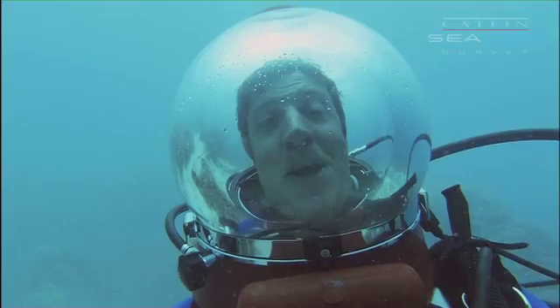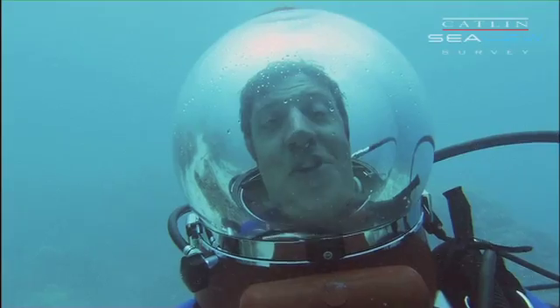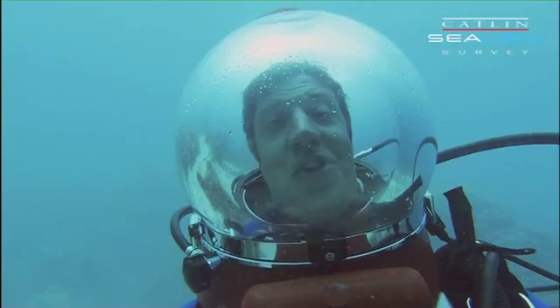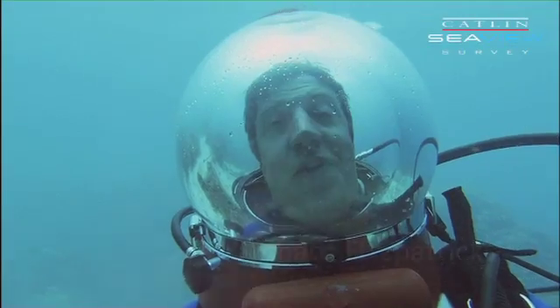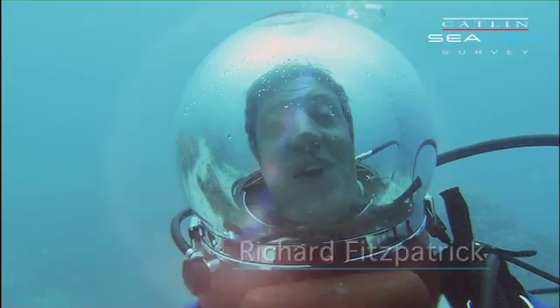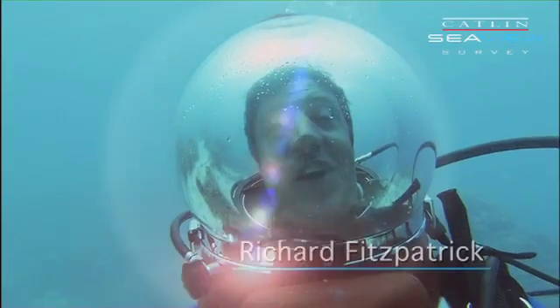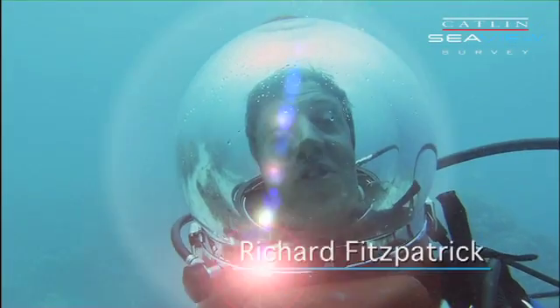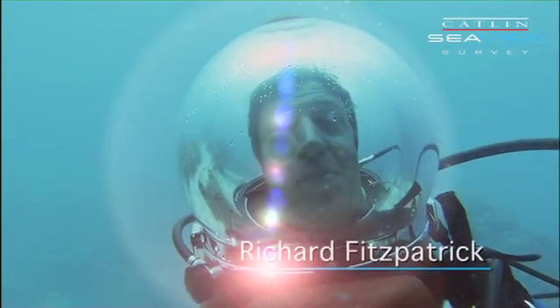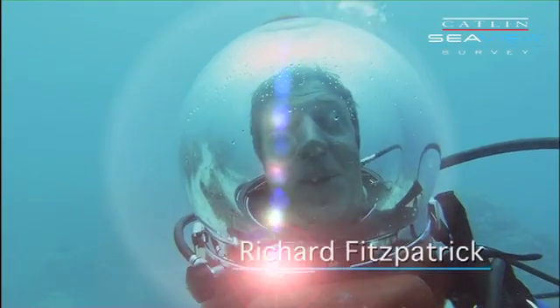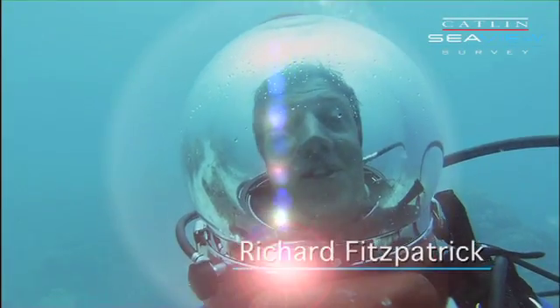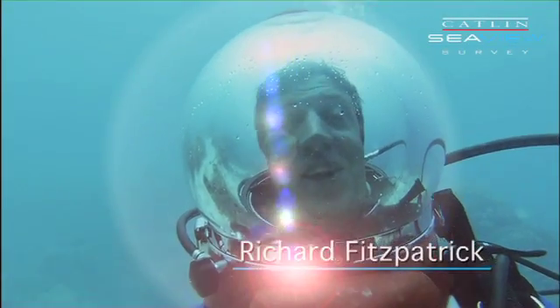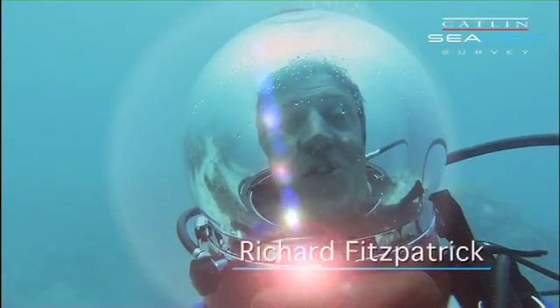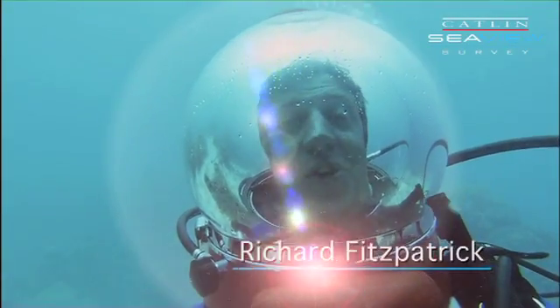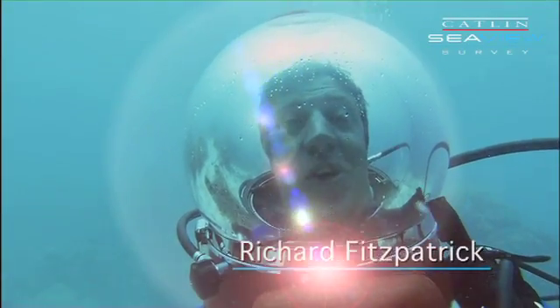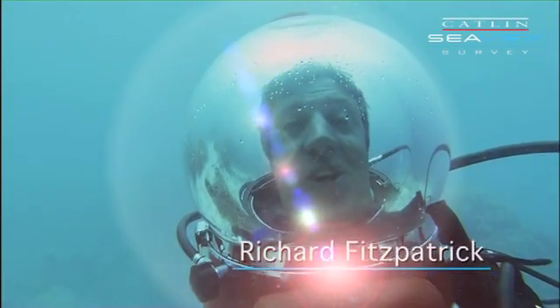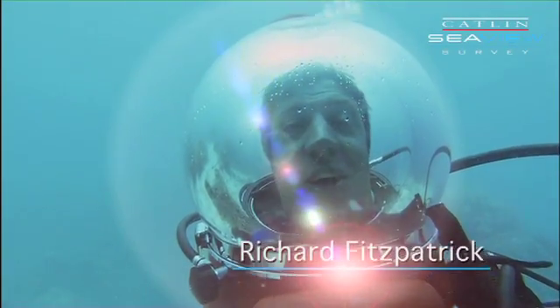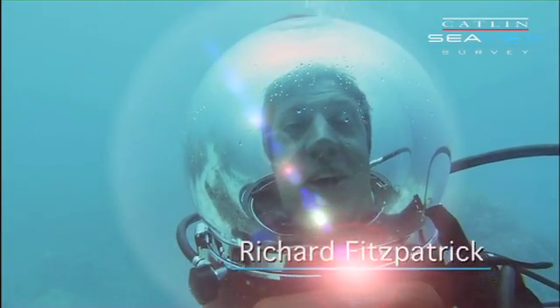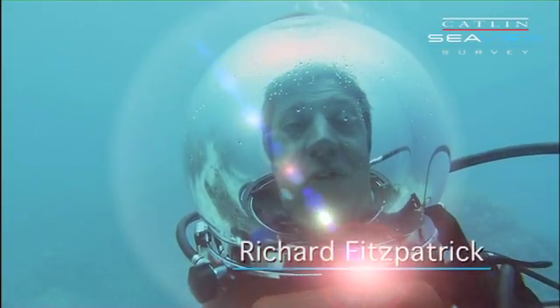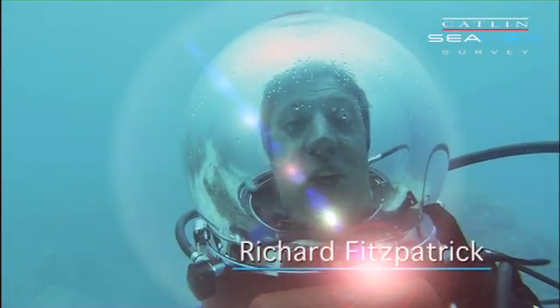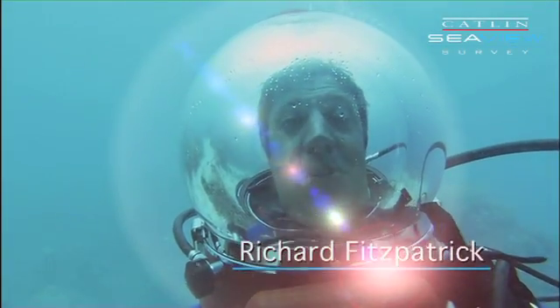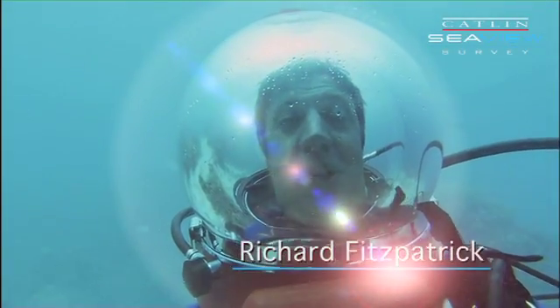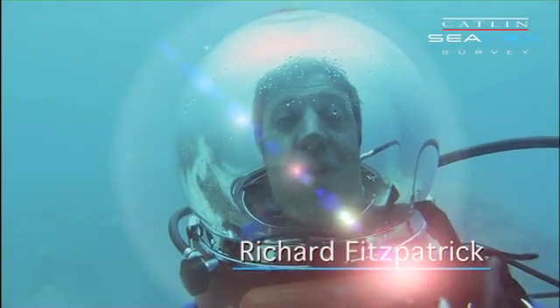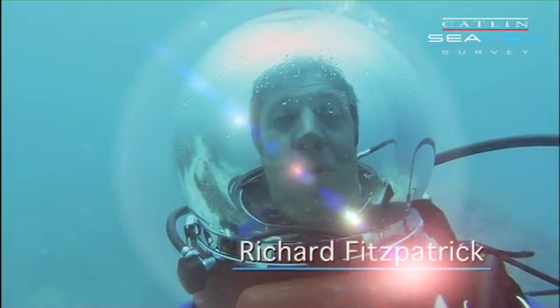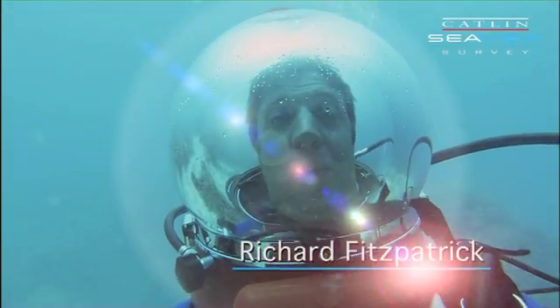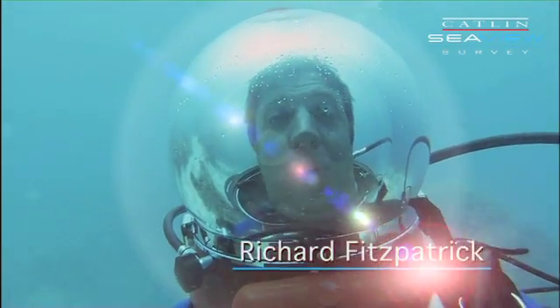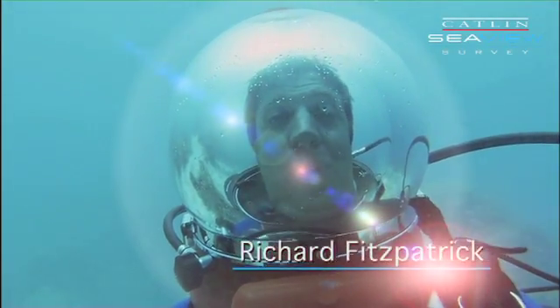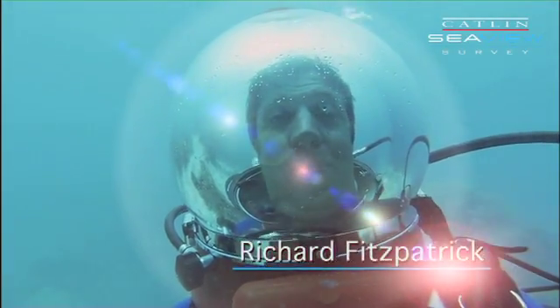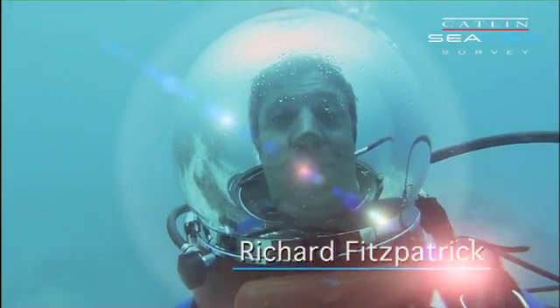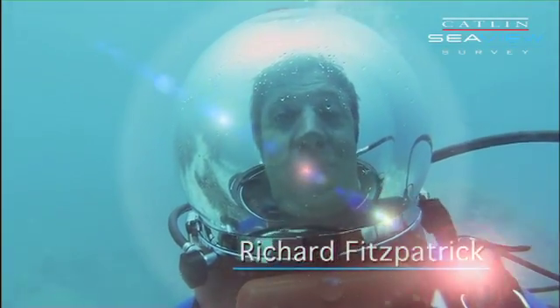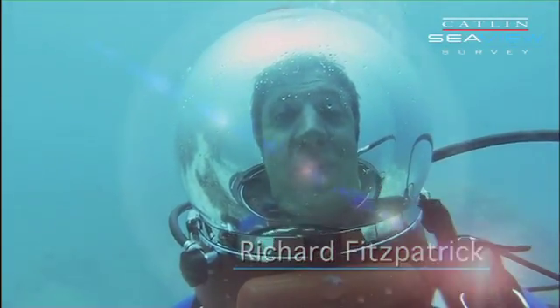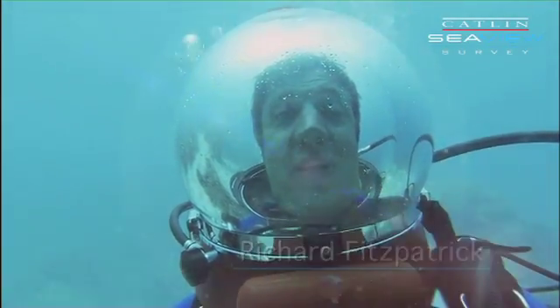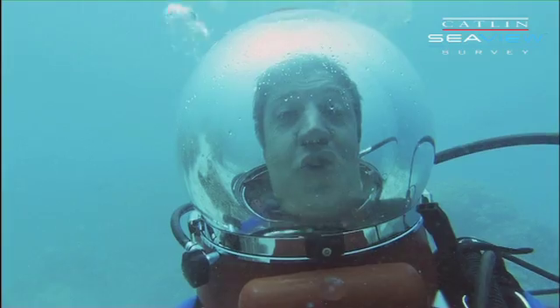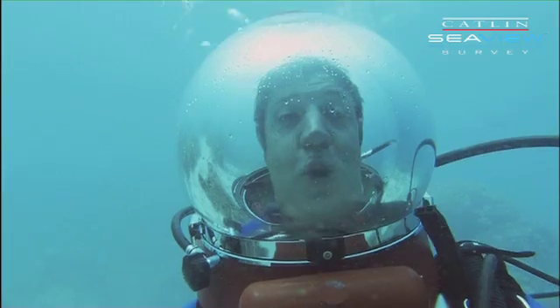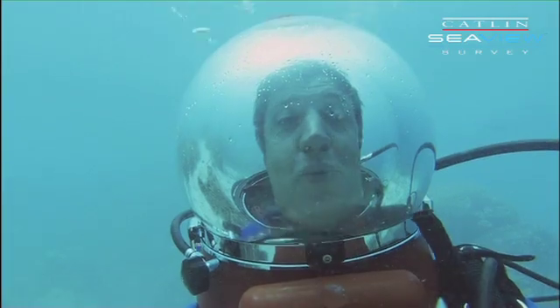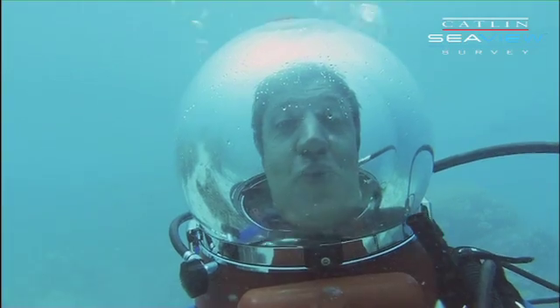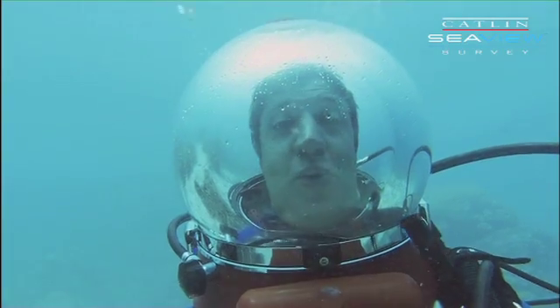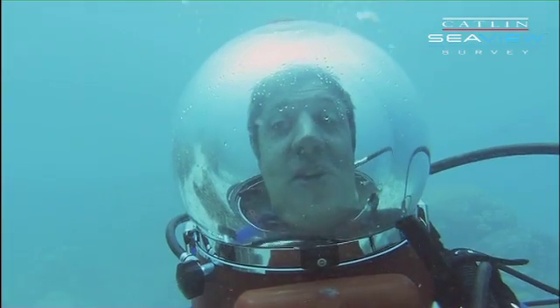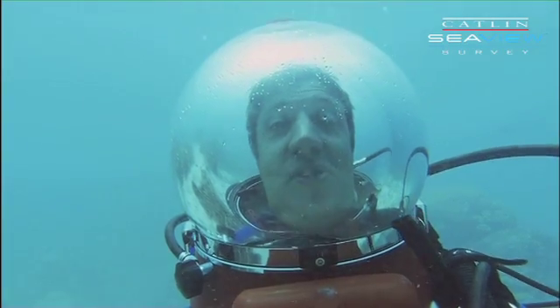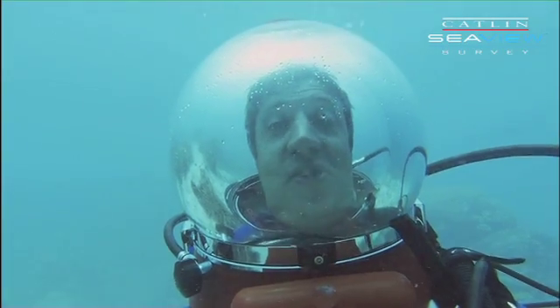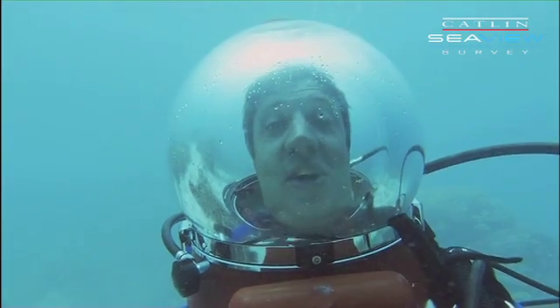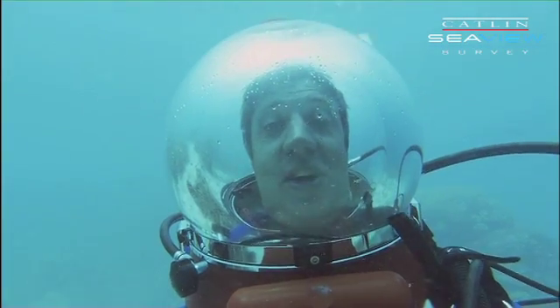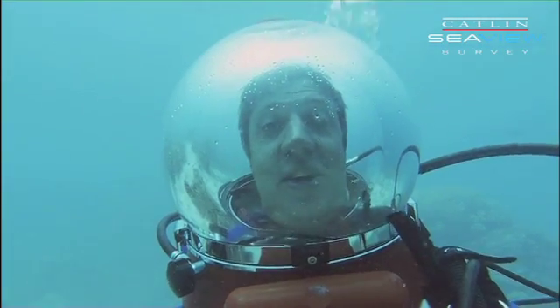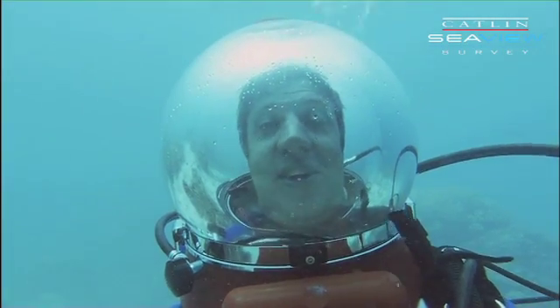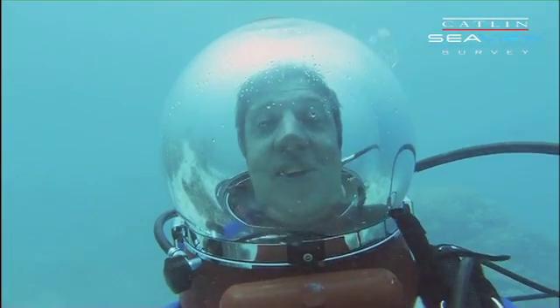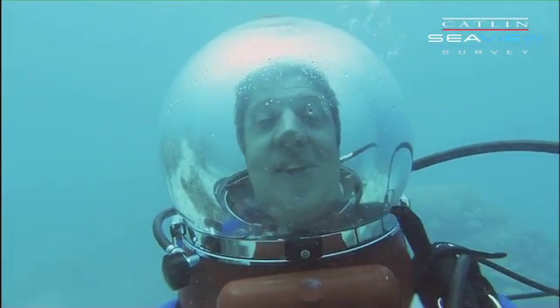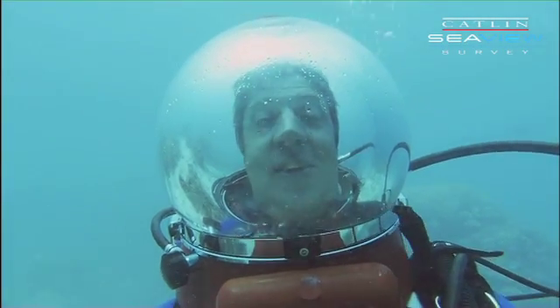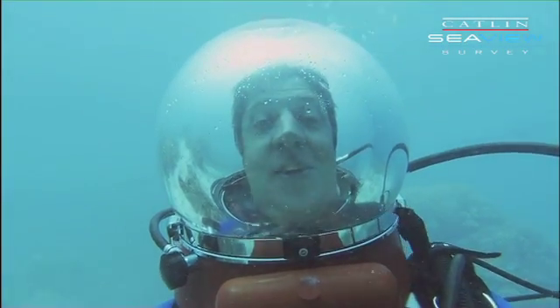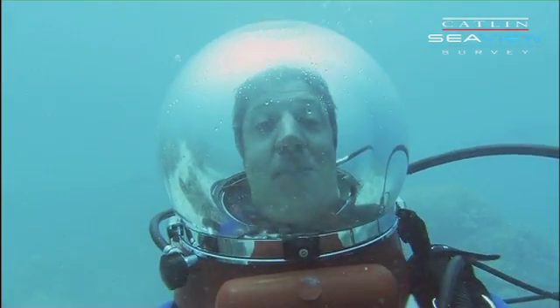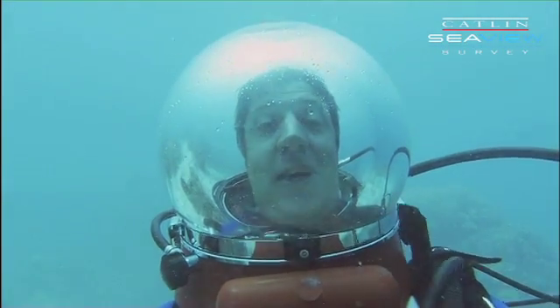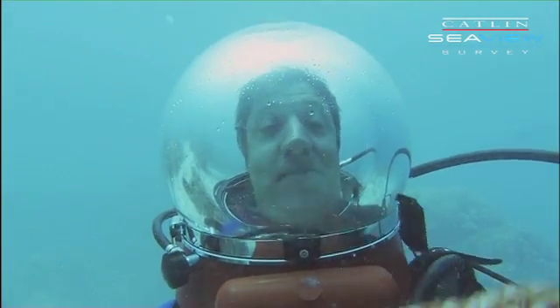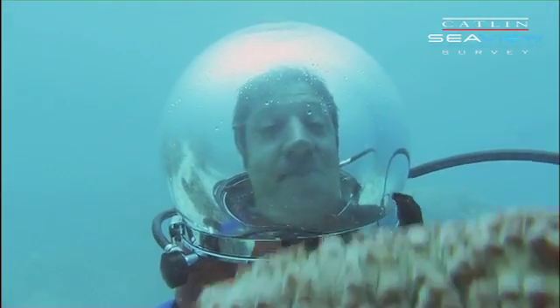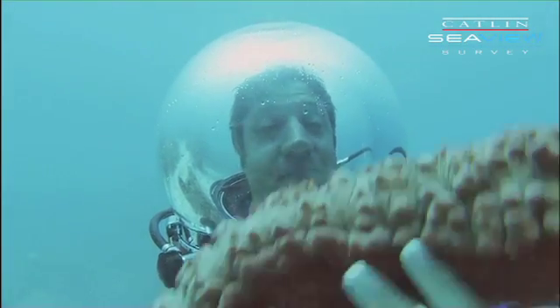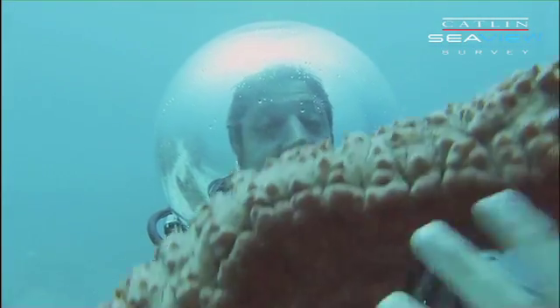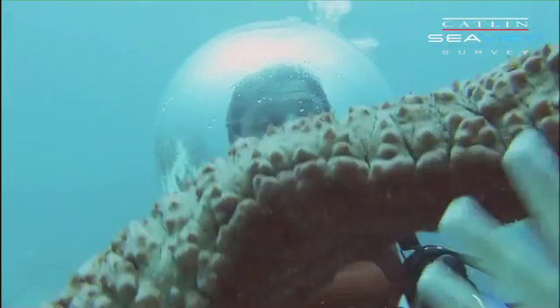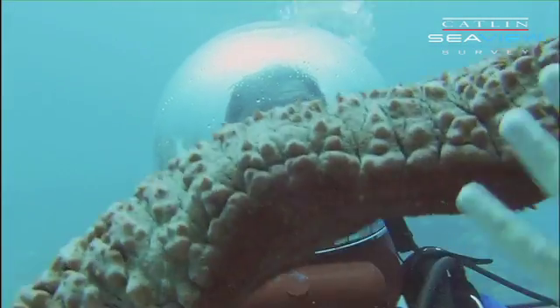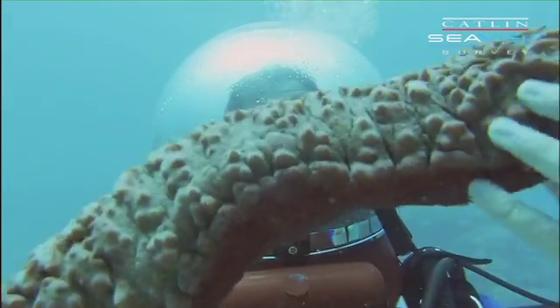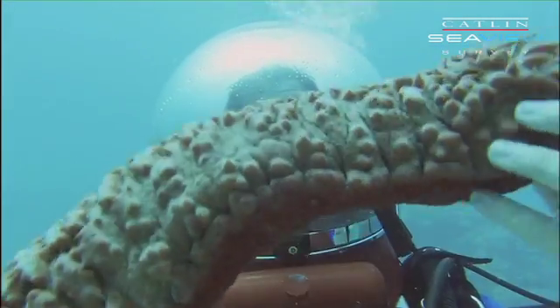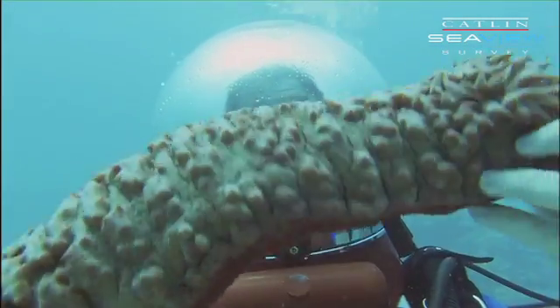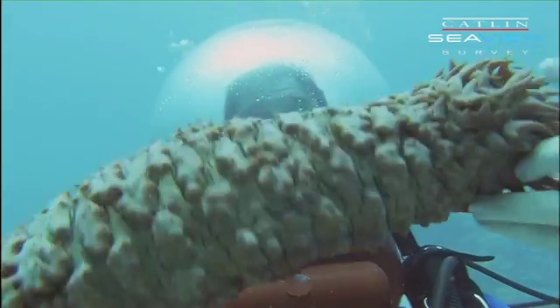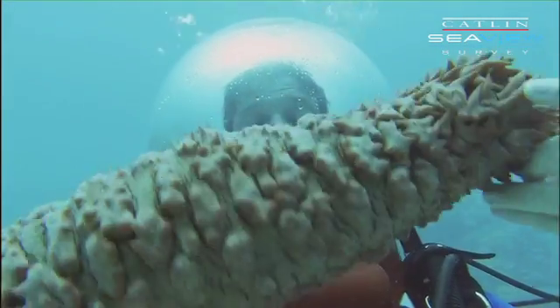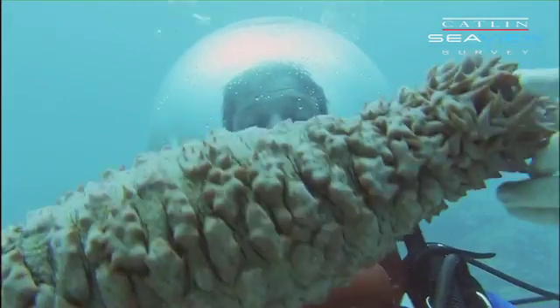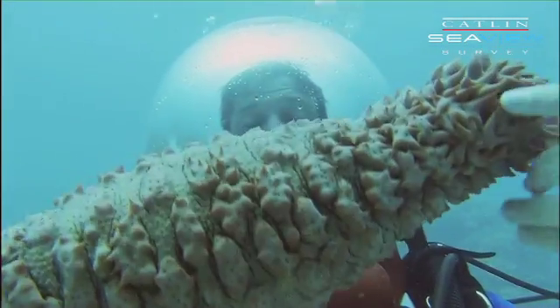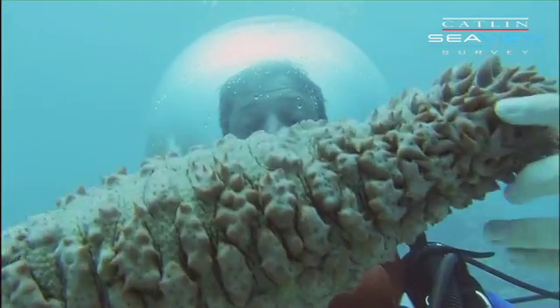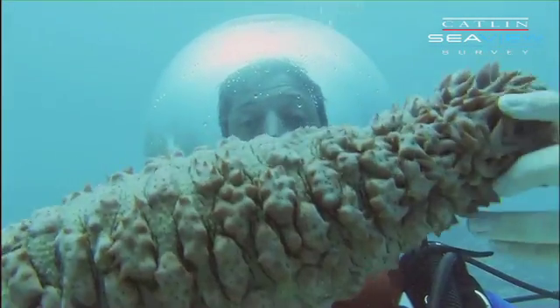Imagine if you had to spend the entire day vacuuming the floor. That job would really suck. But that's what this animal does.